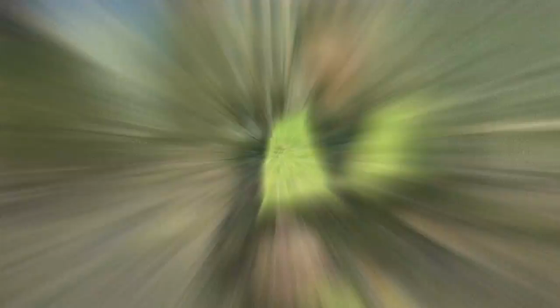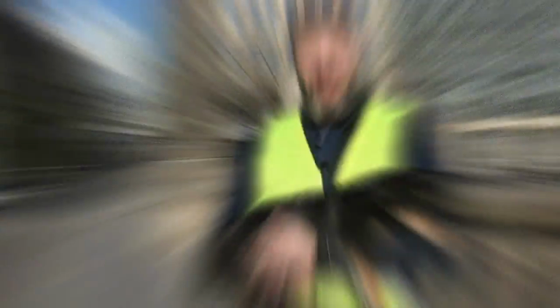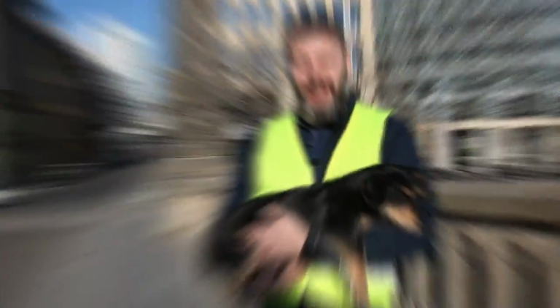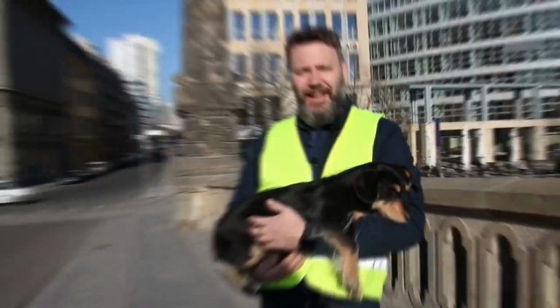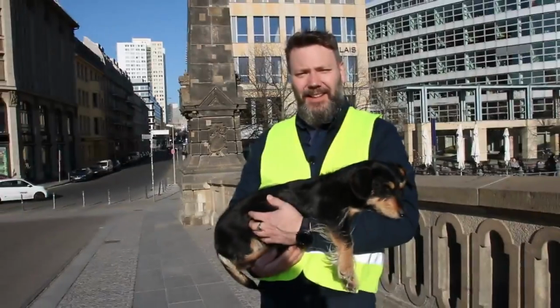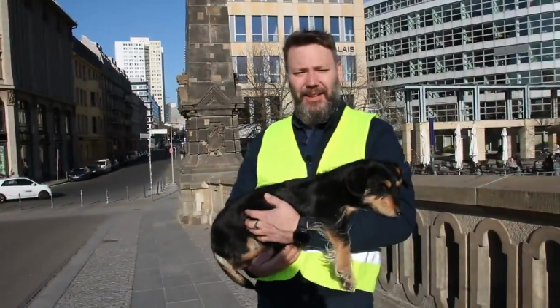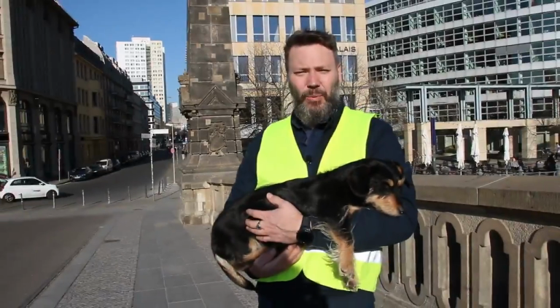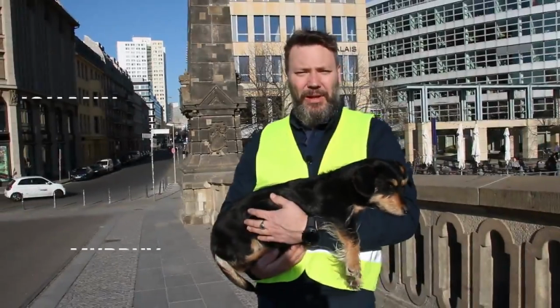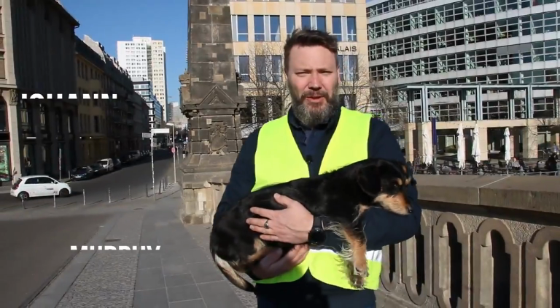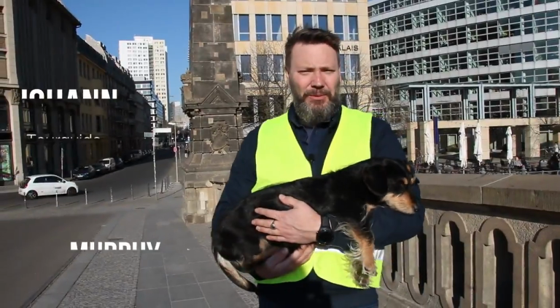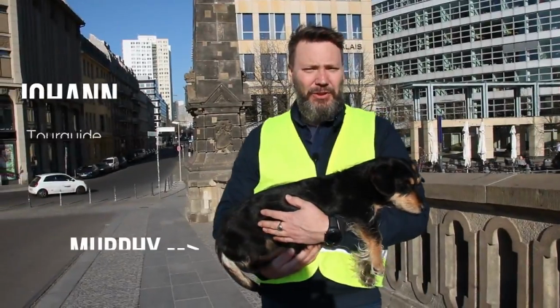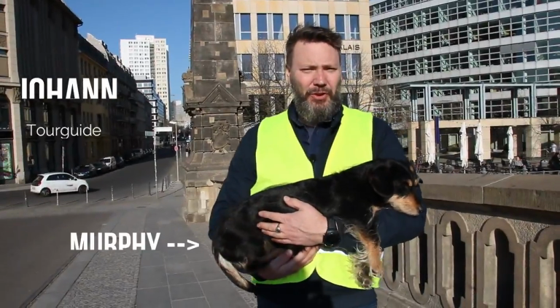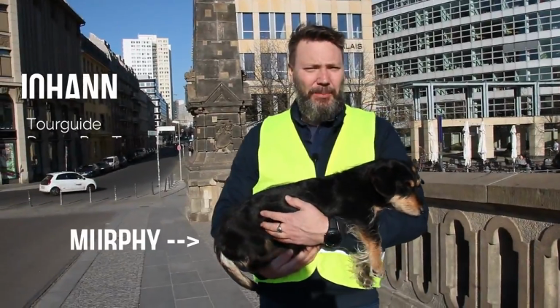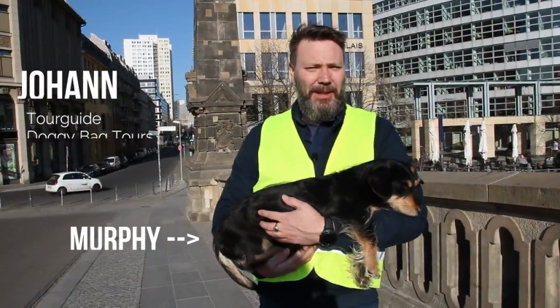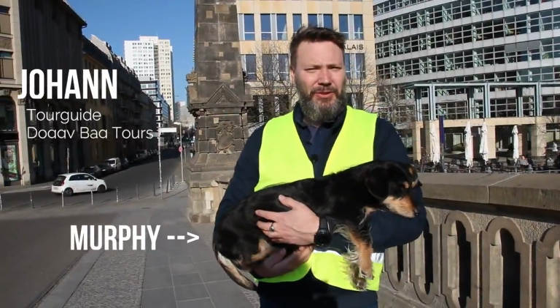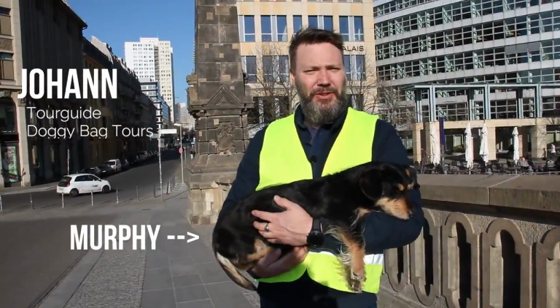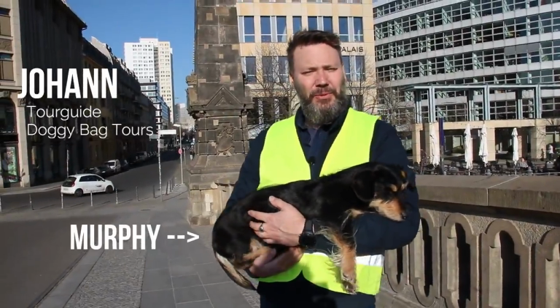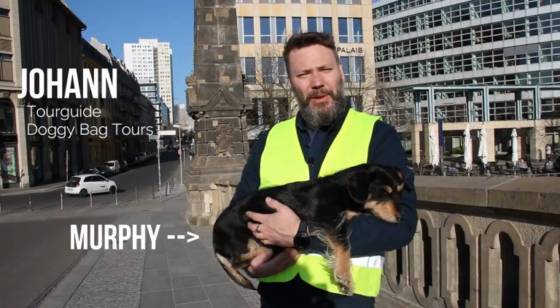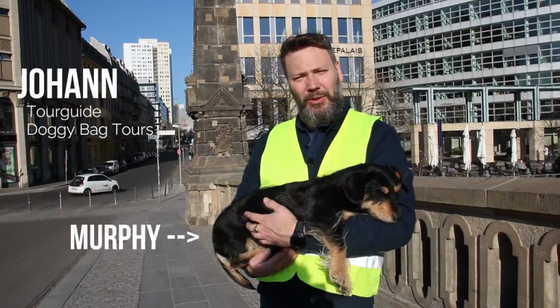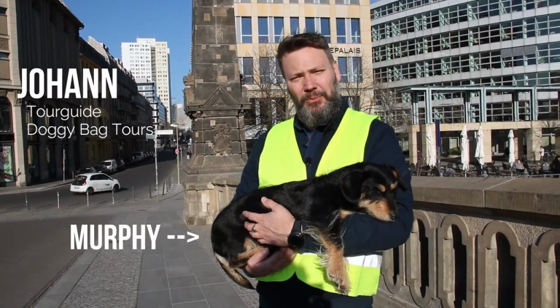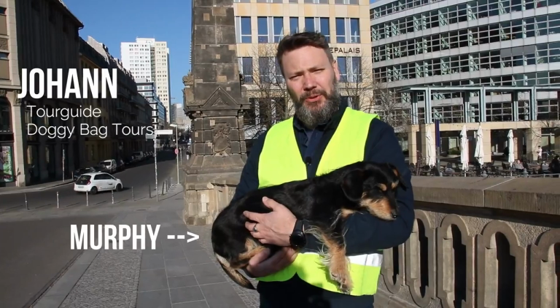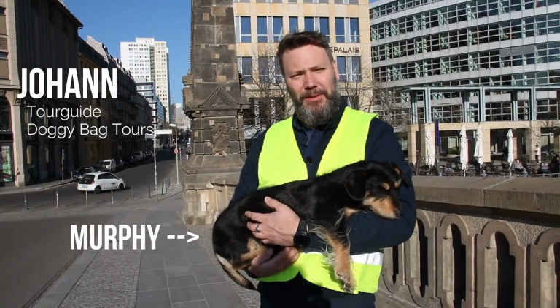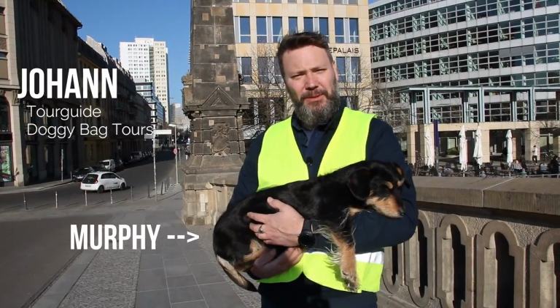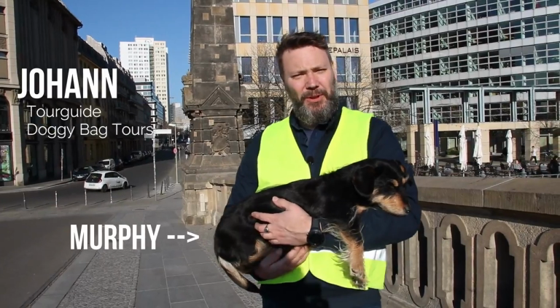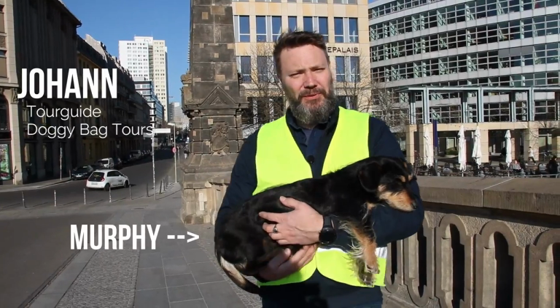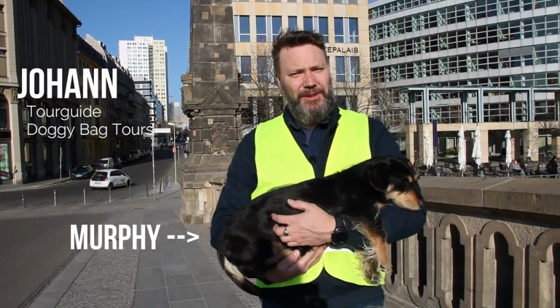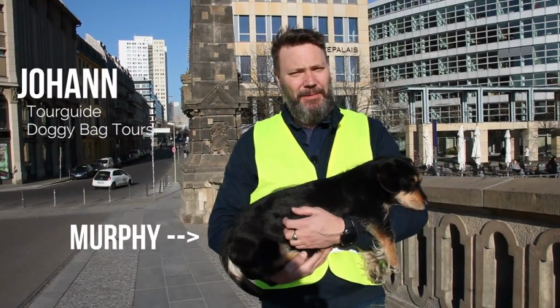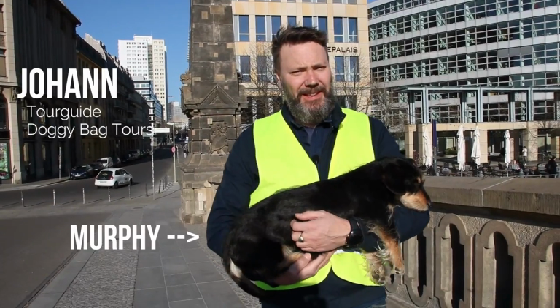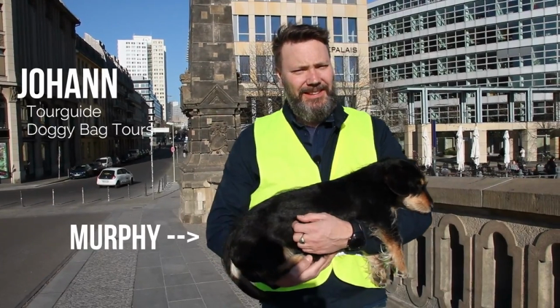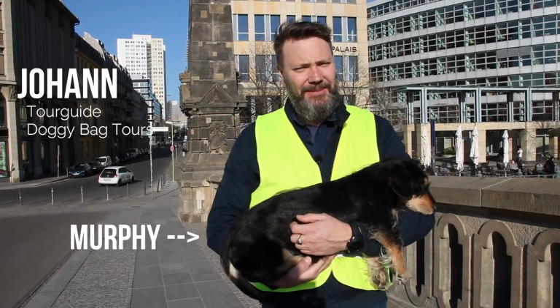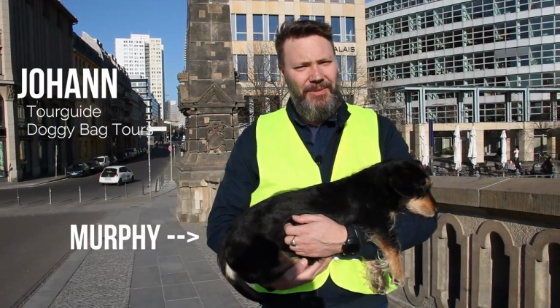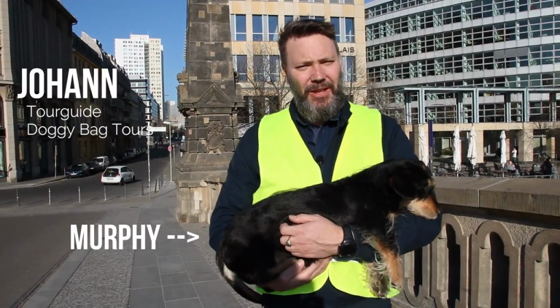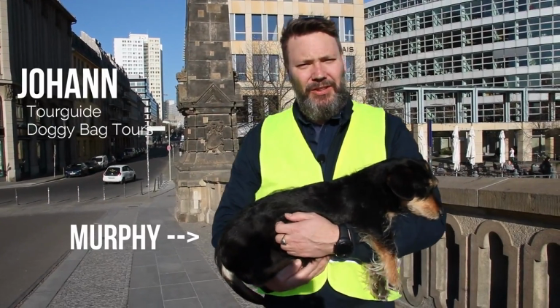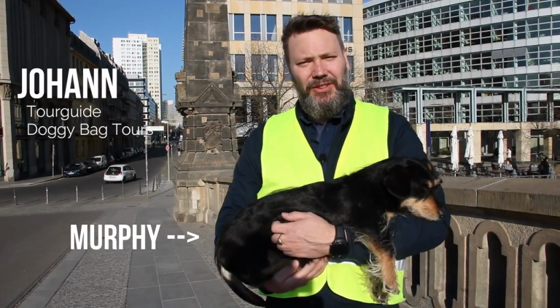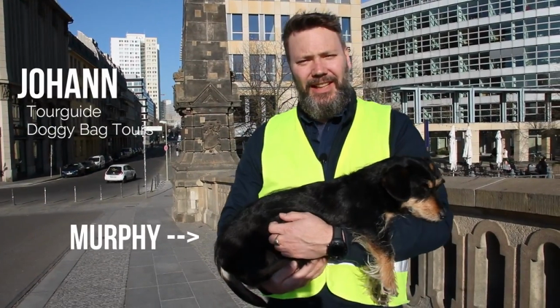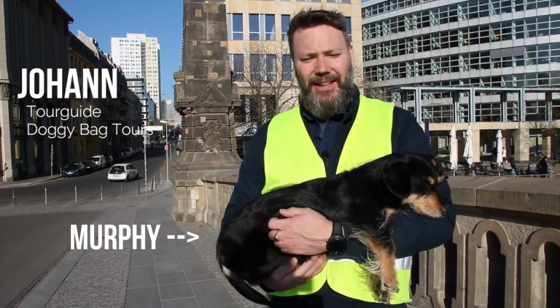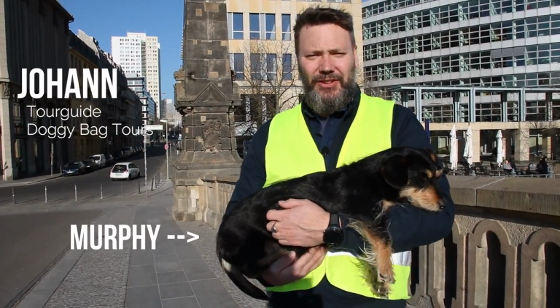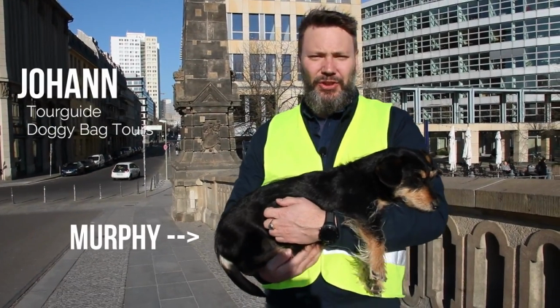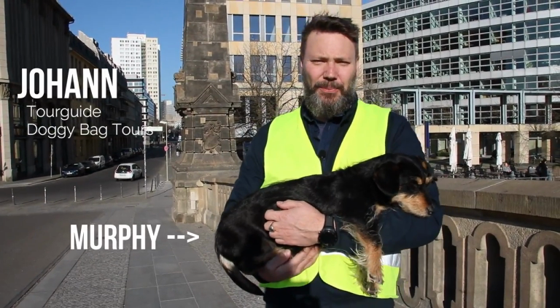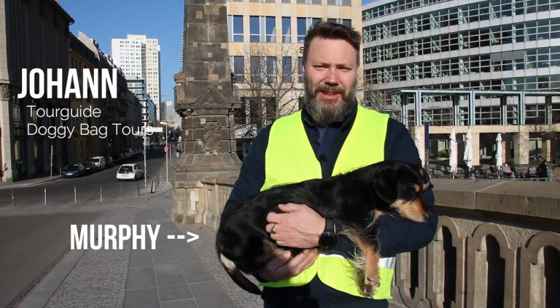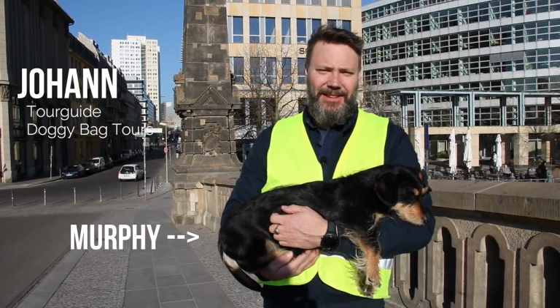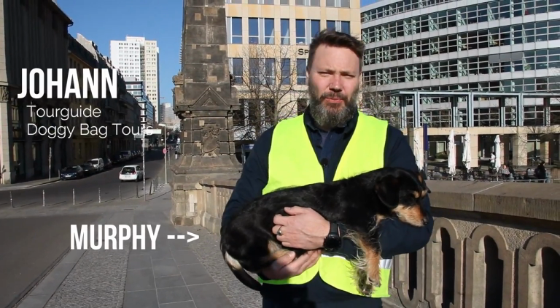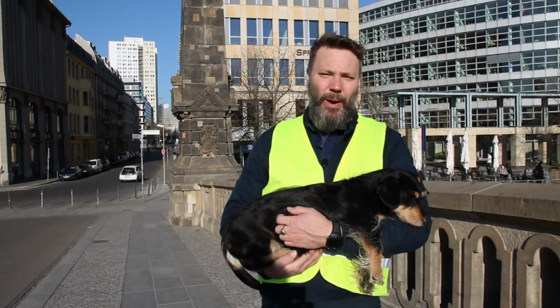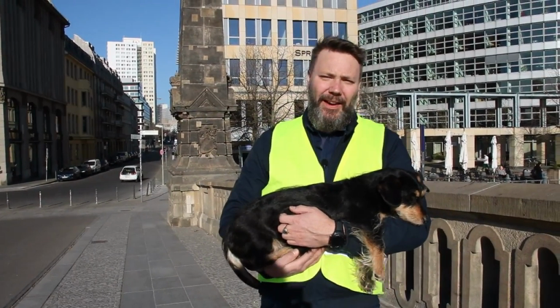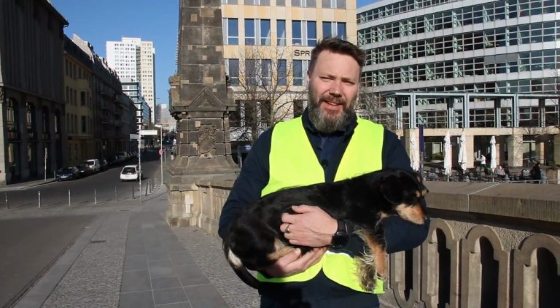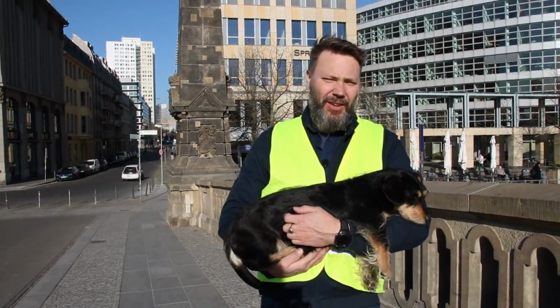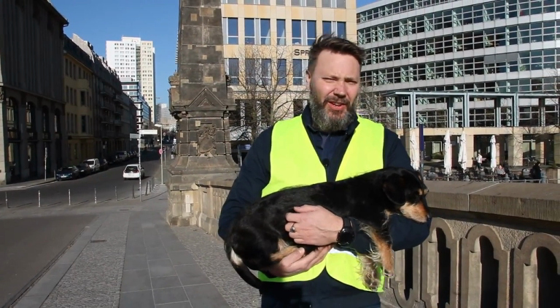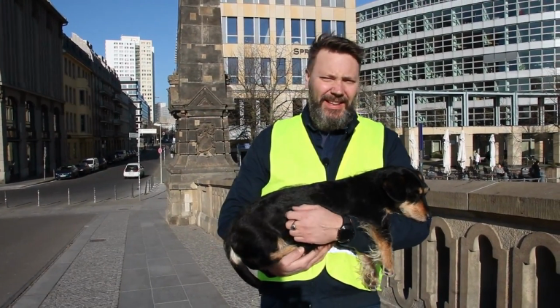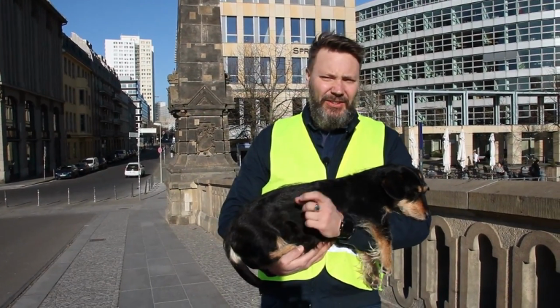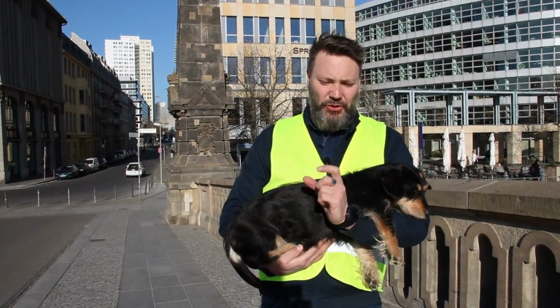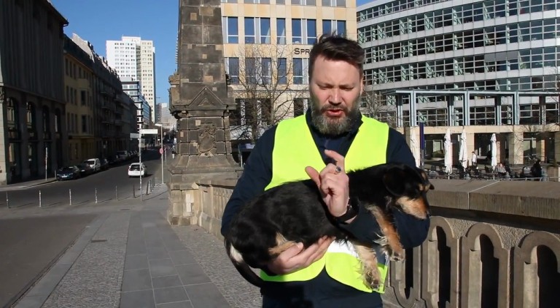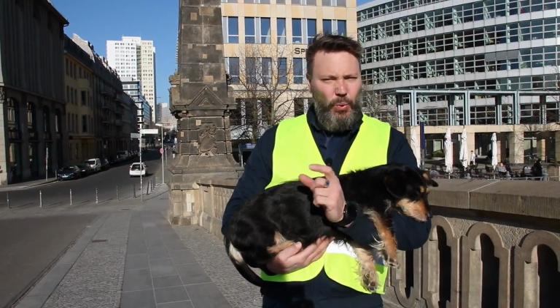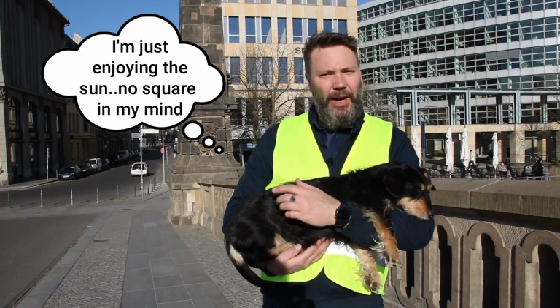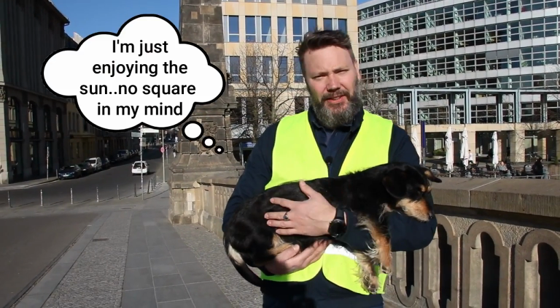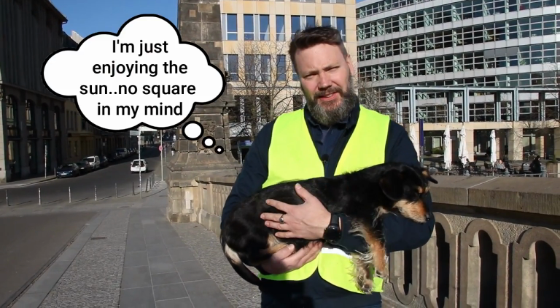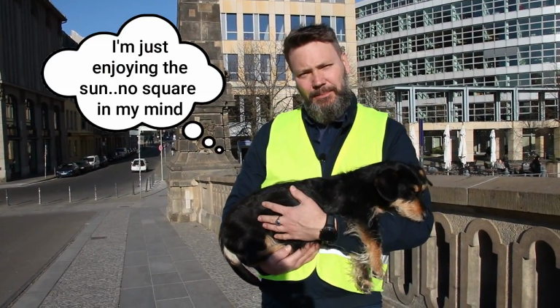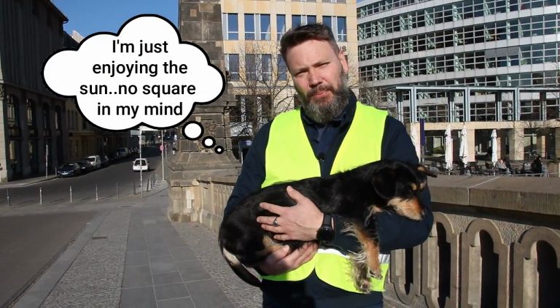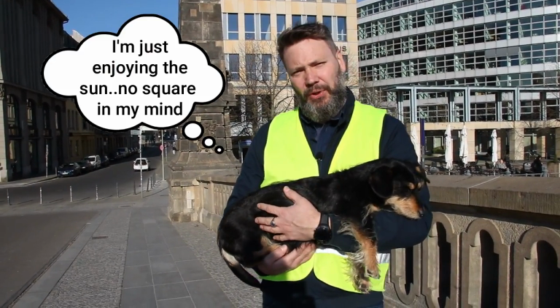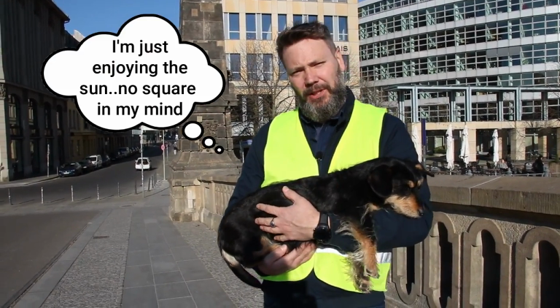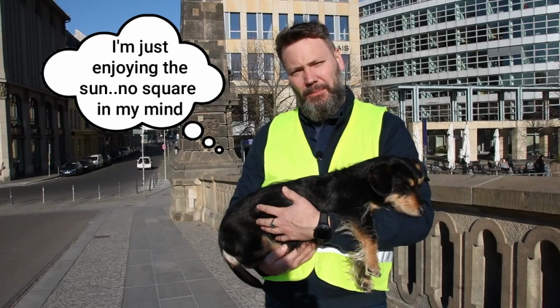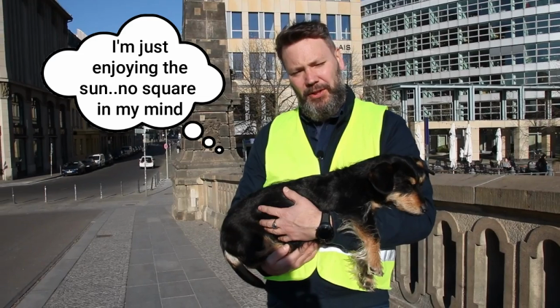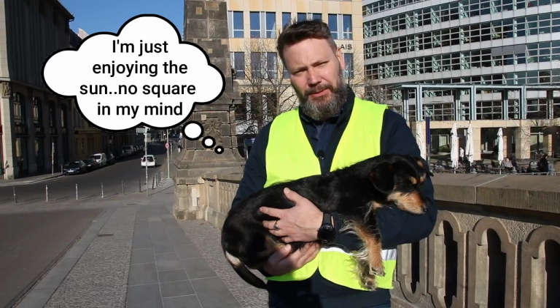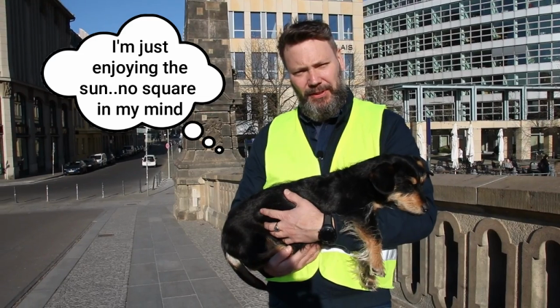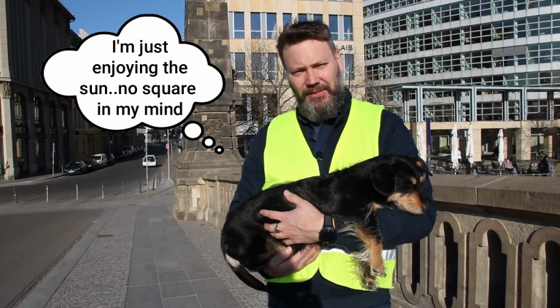Hi there, welcome to Doggybag Tours and welcome to Ms. Murphy's Minute. Today our topic is why there are little squares in Berlin monuments.